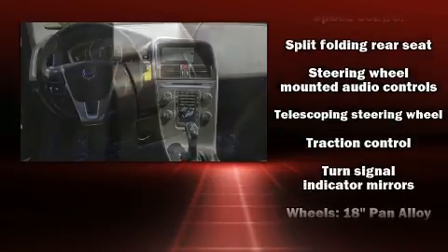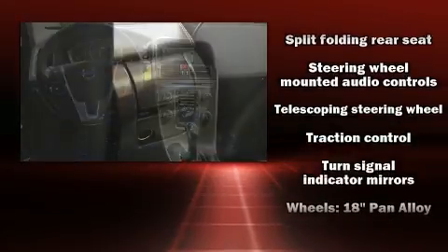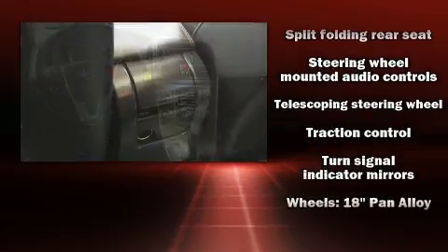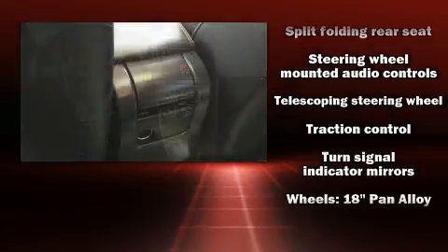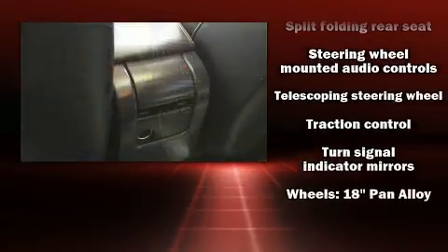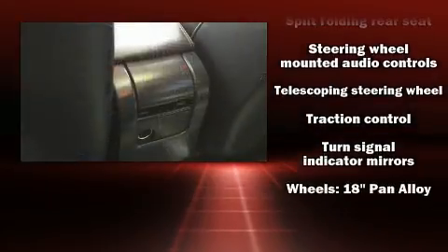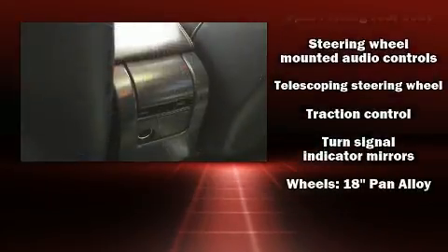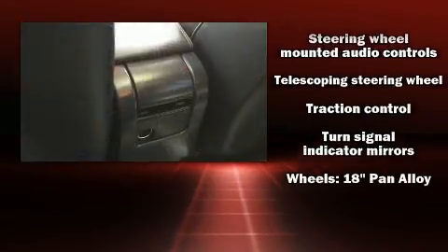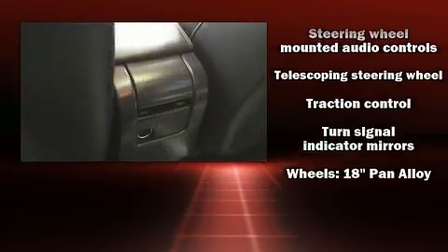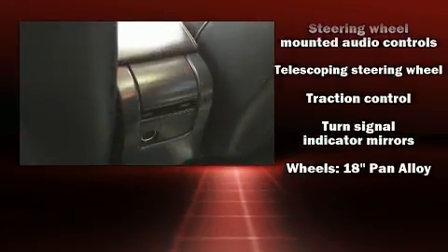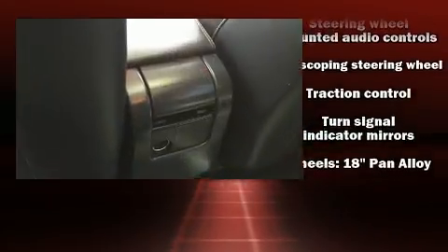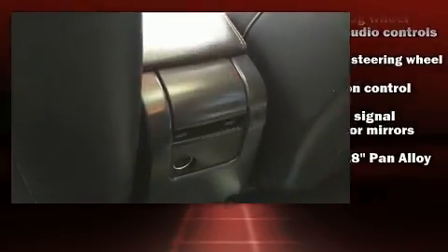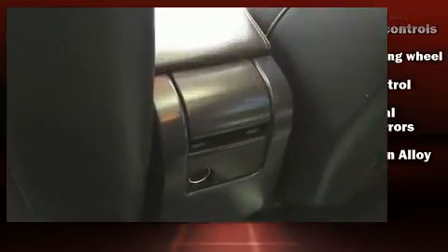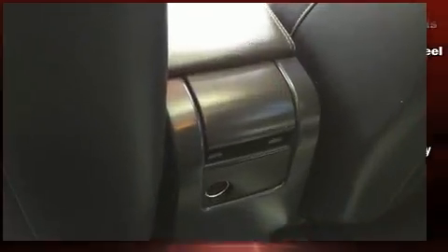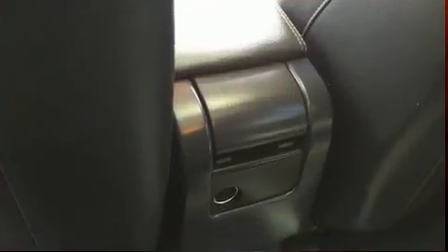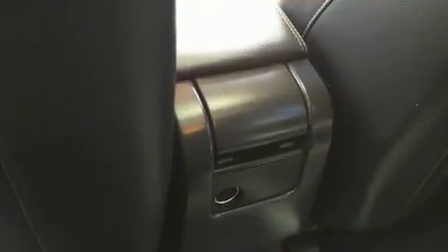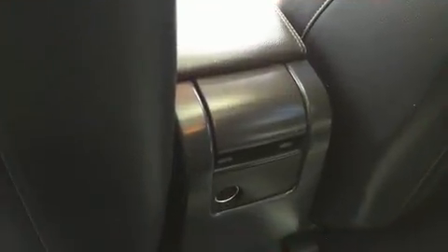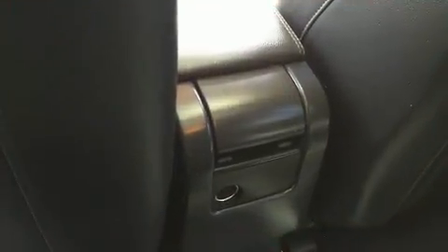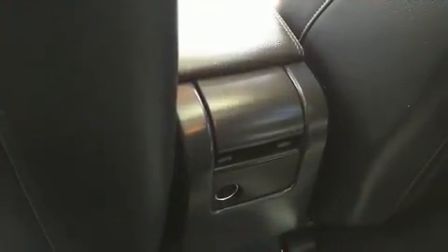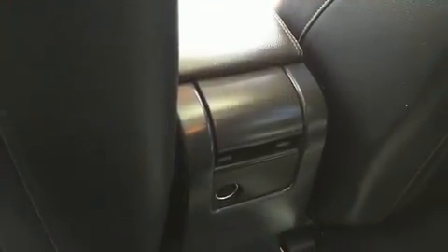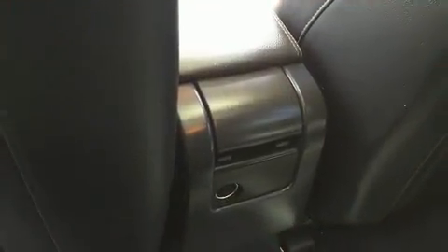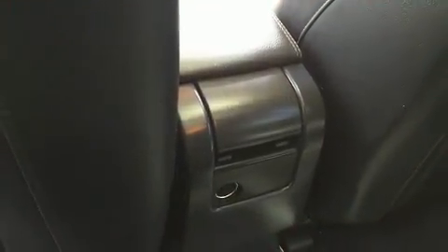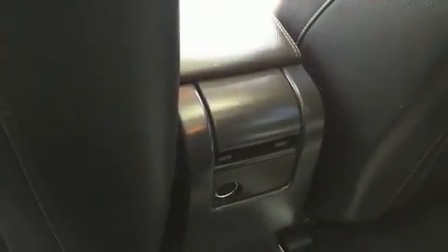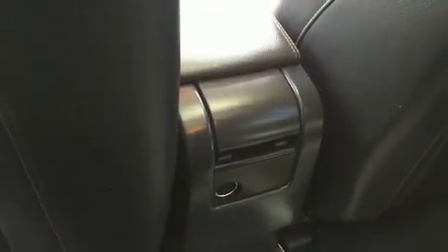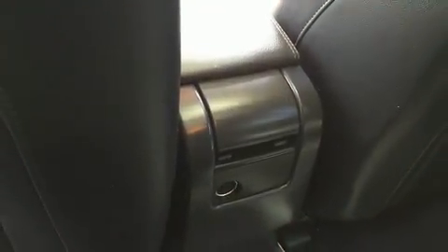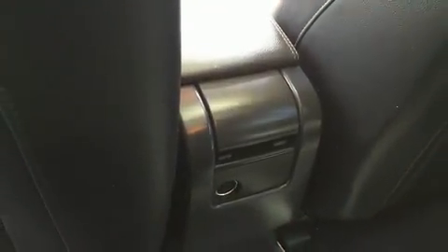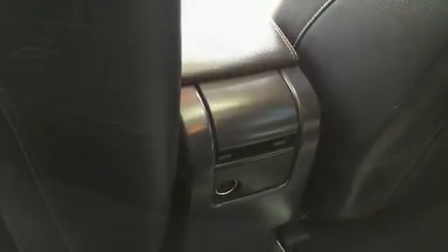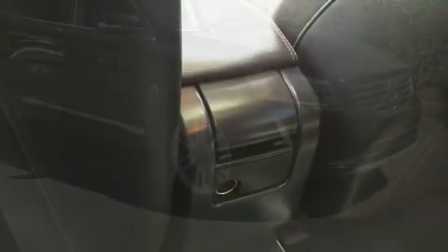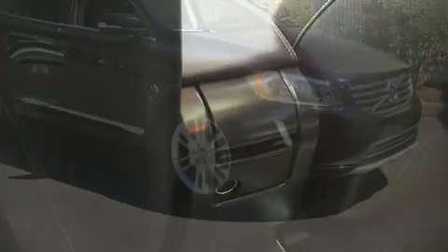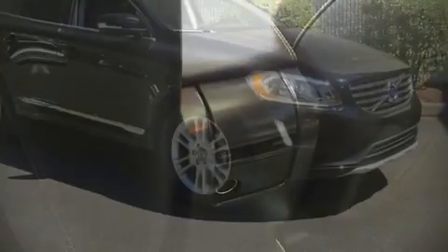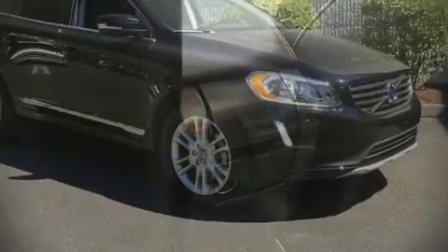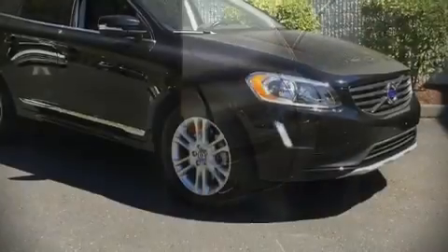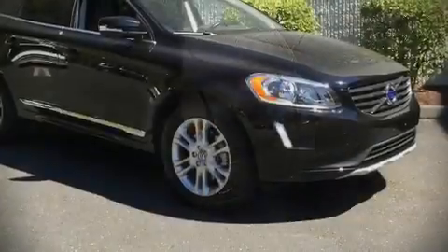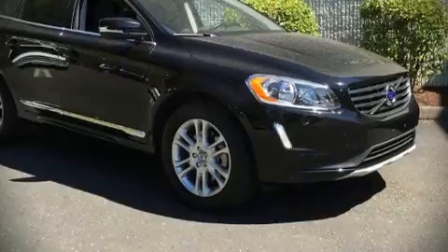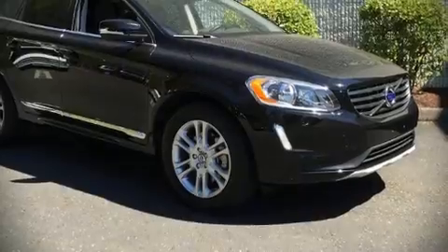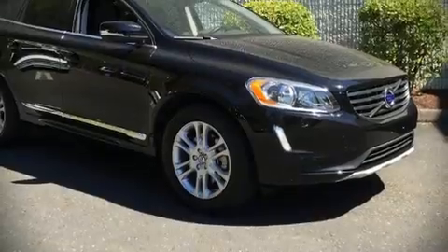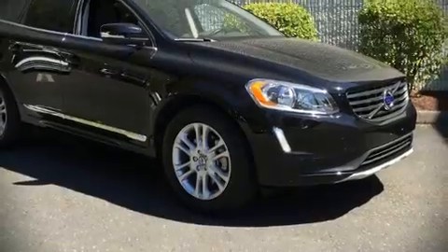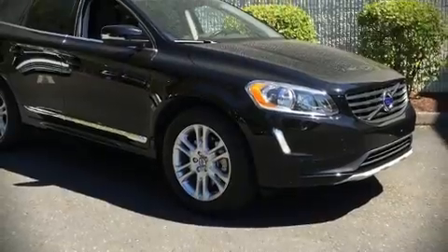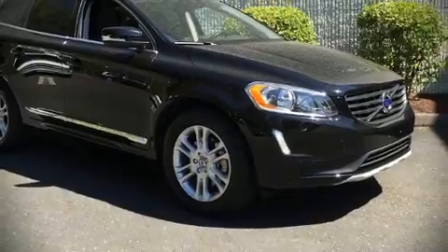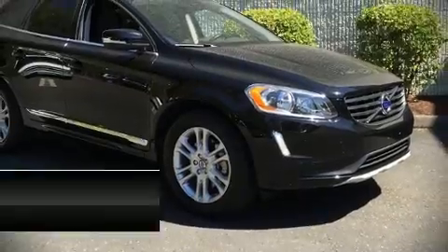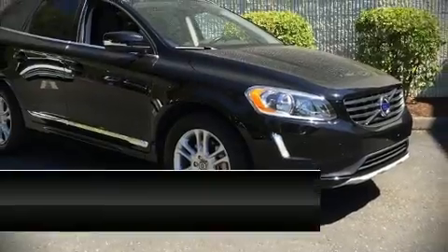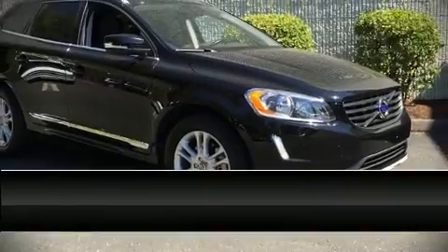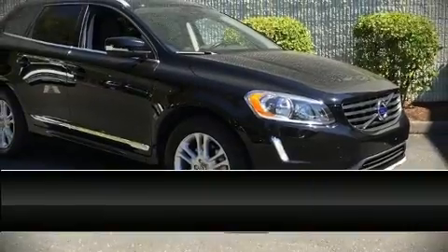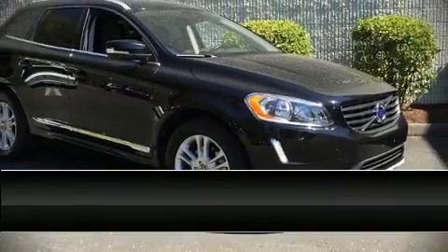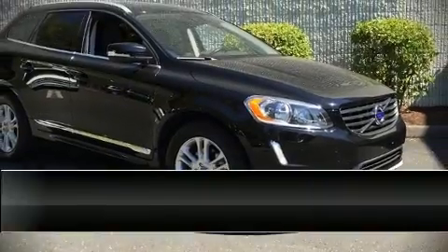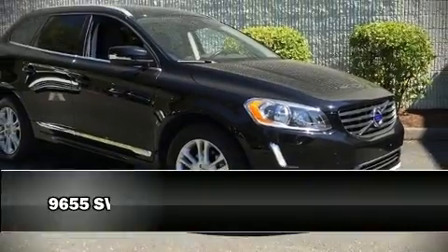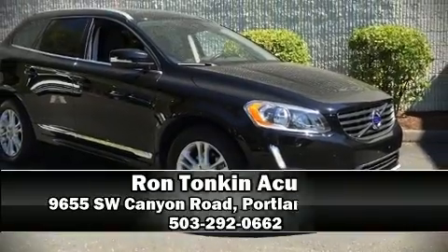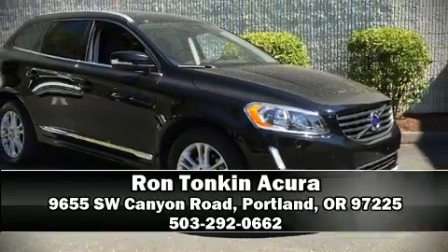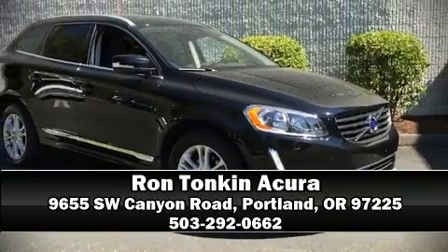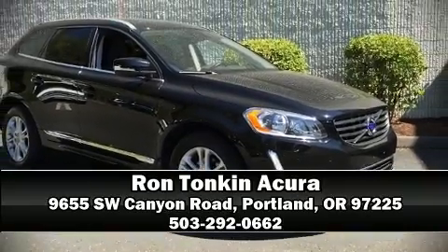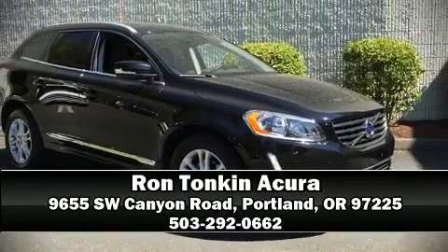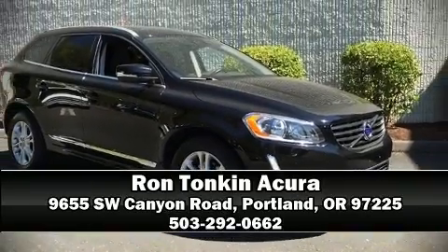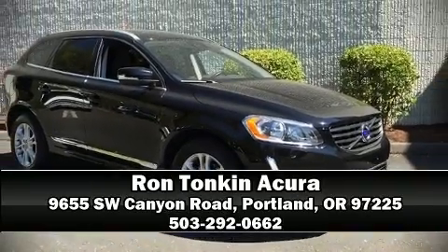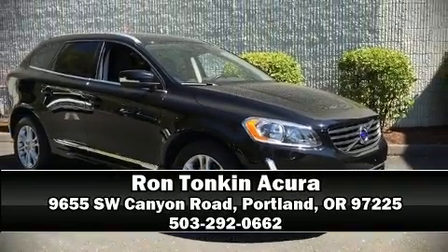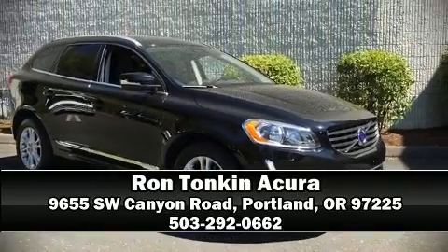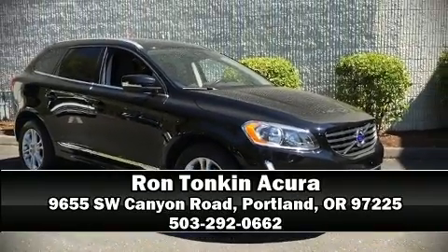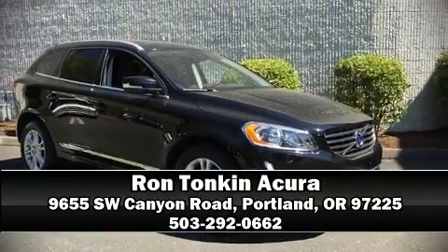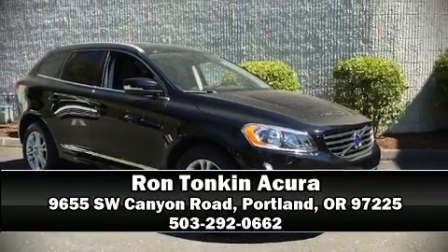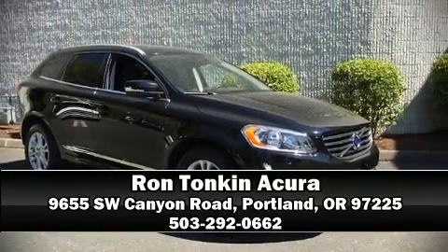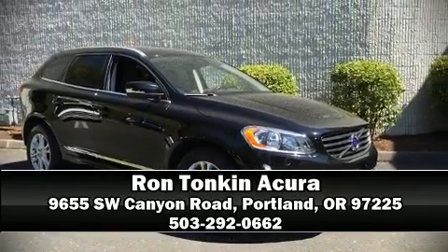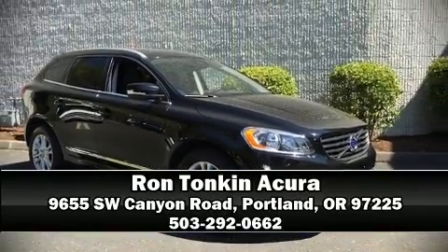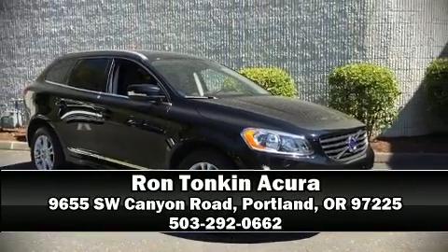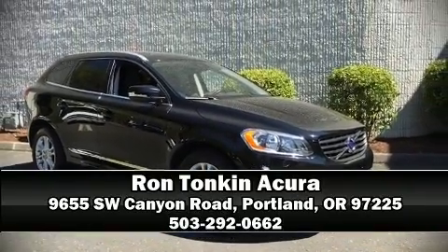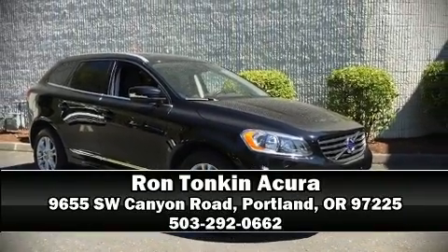A CARFAX history report indicates just one previous owner. Please don't hesitate to give us a call. For more information, please visit our website.